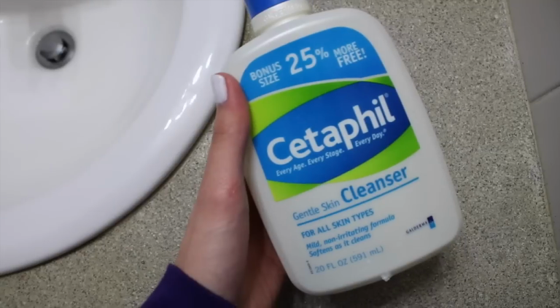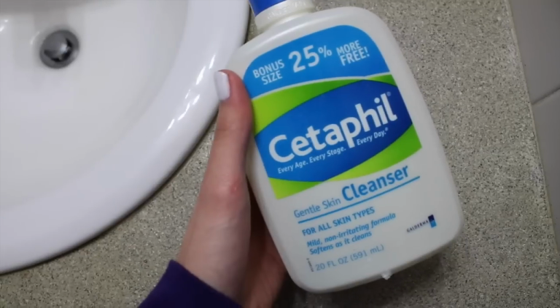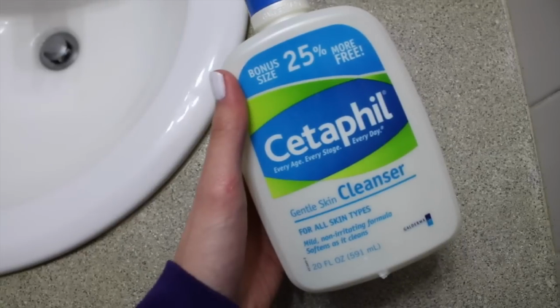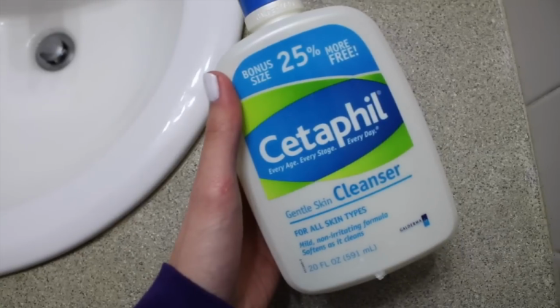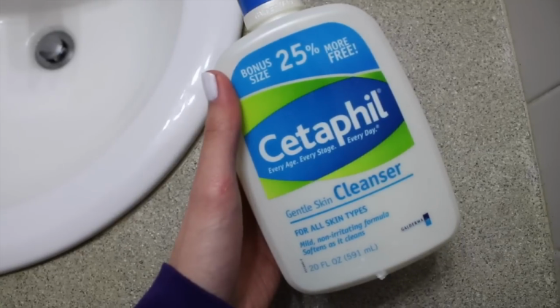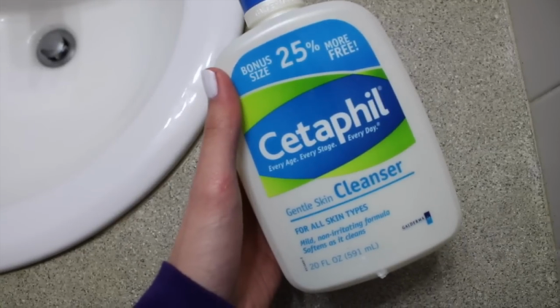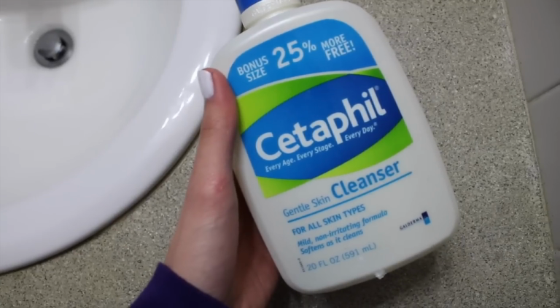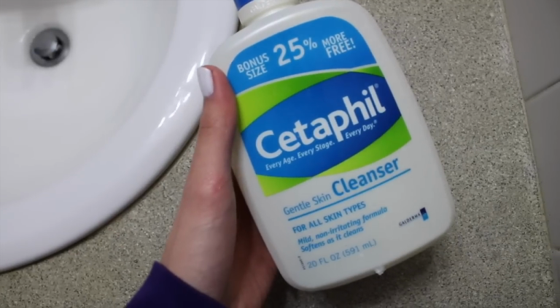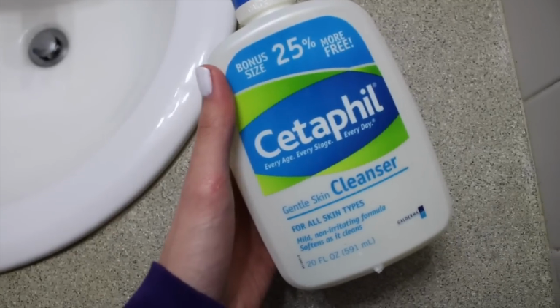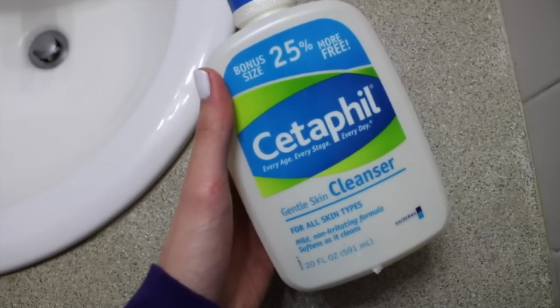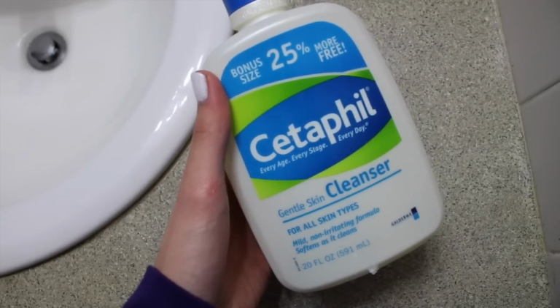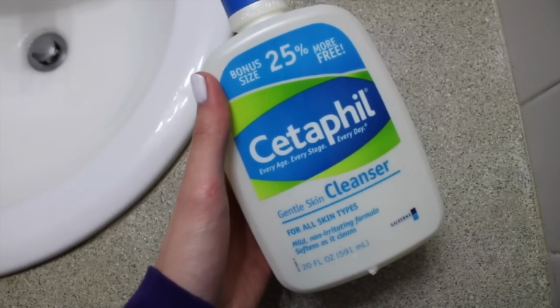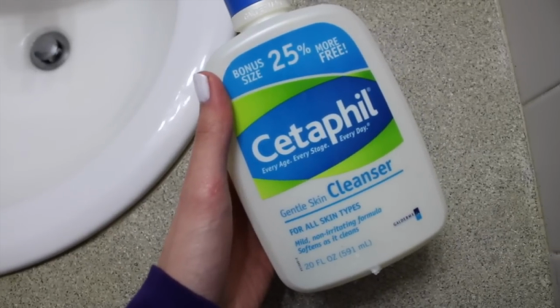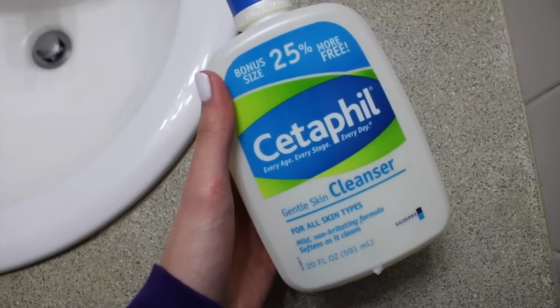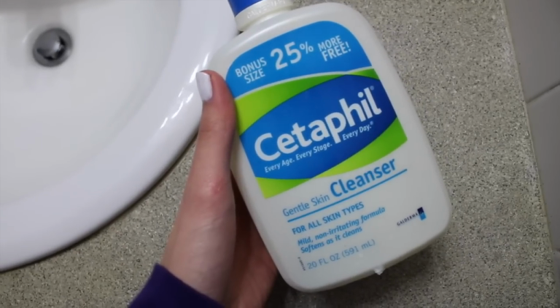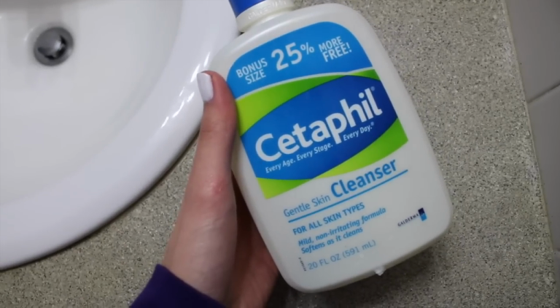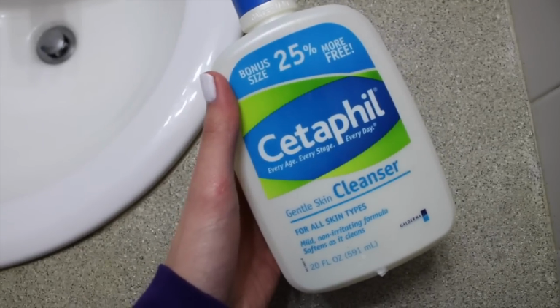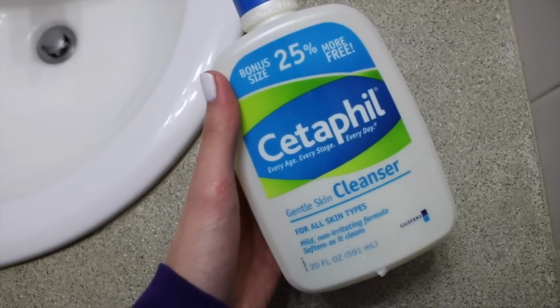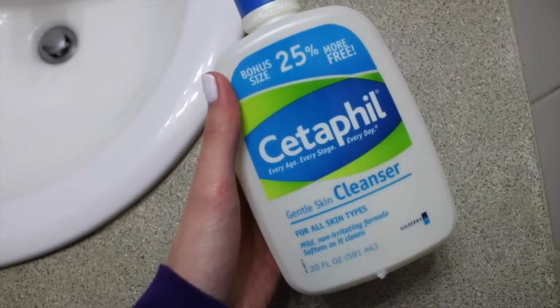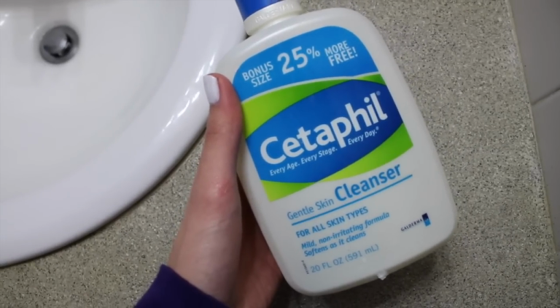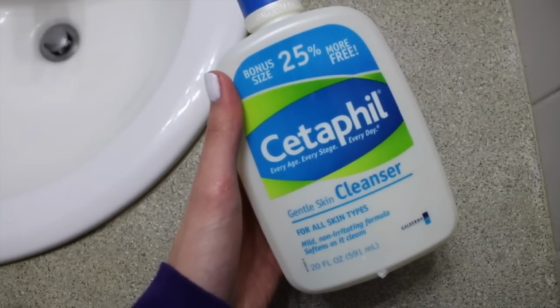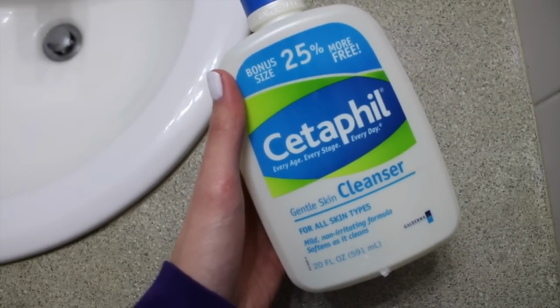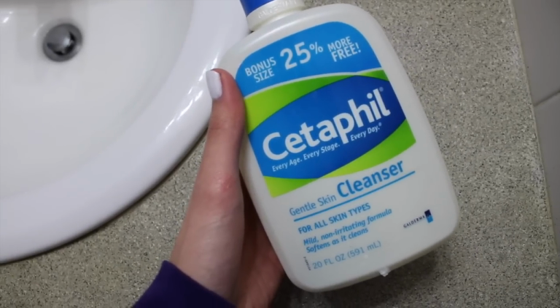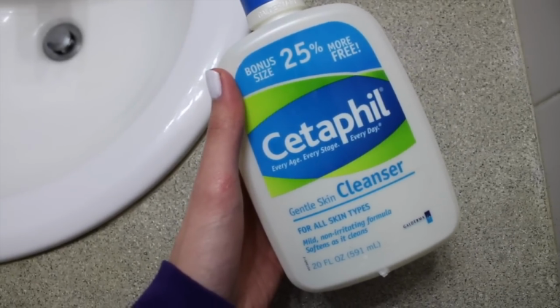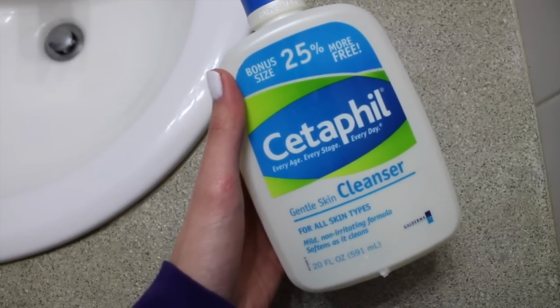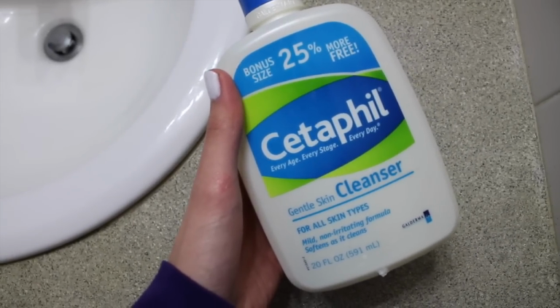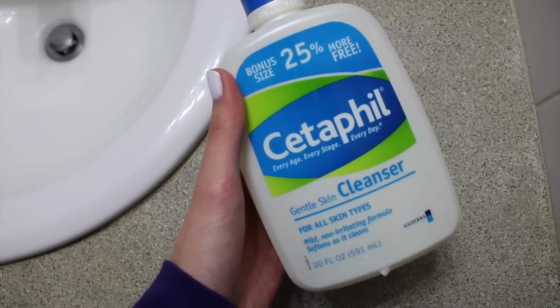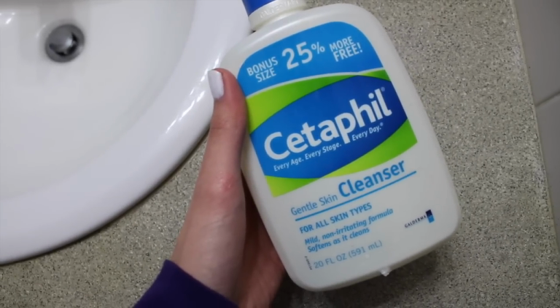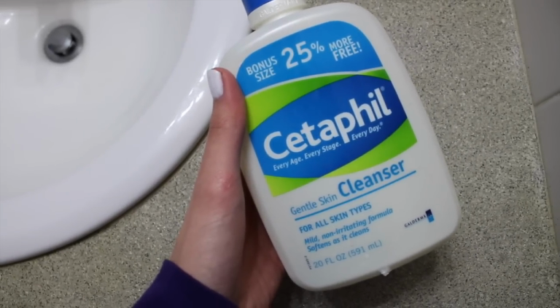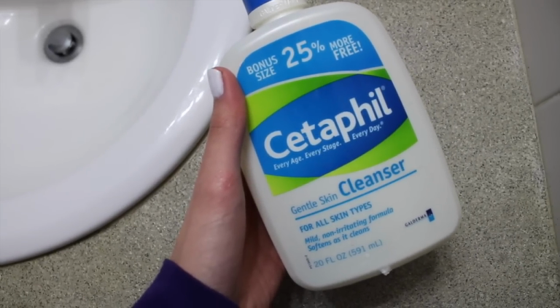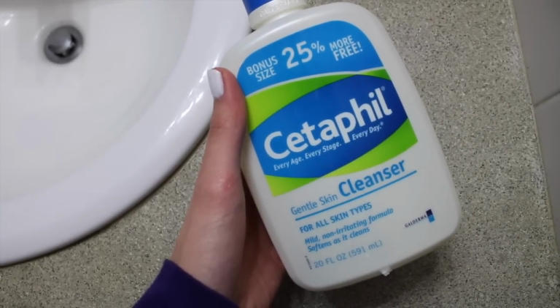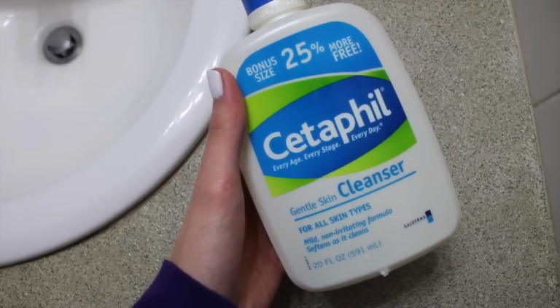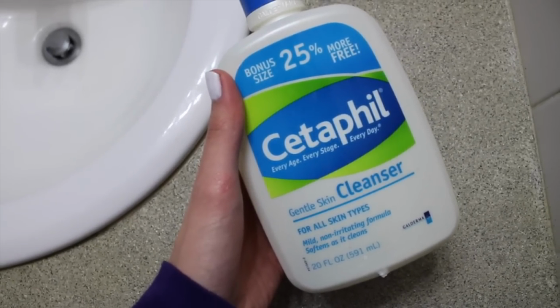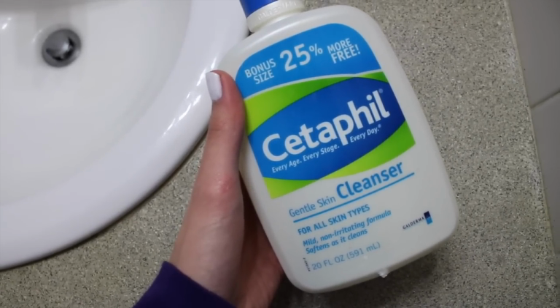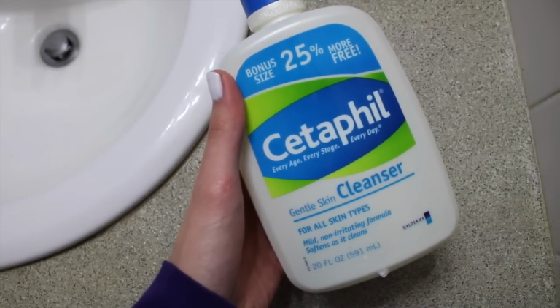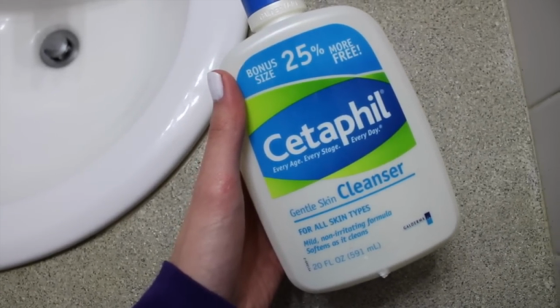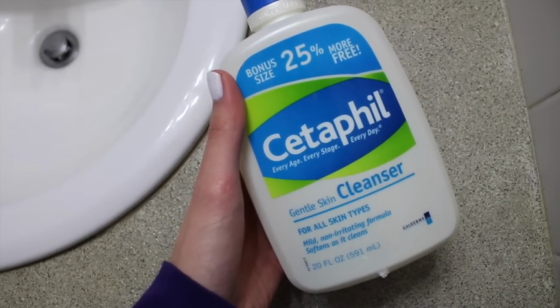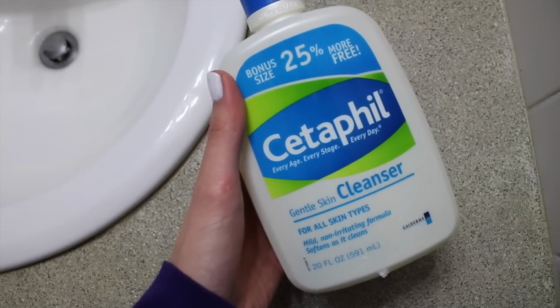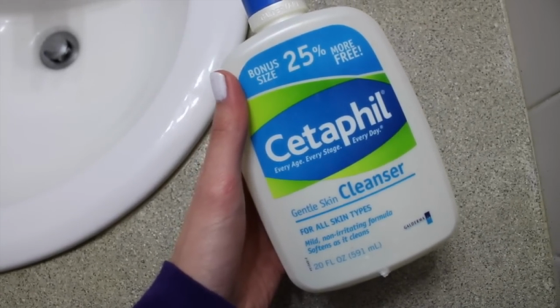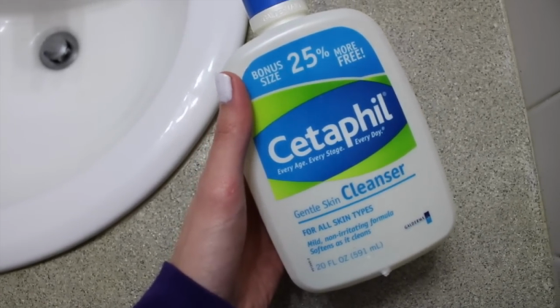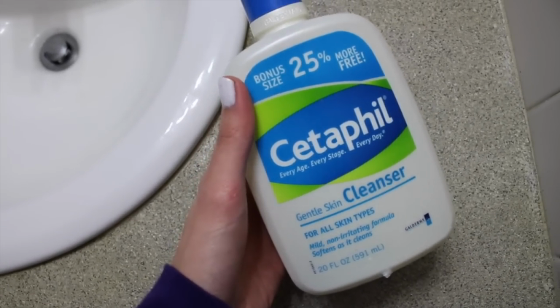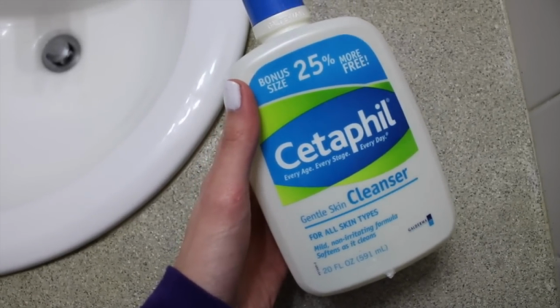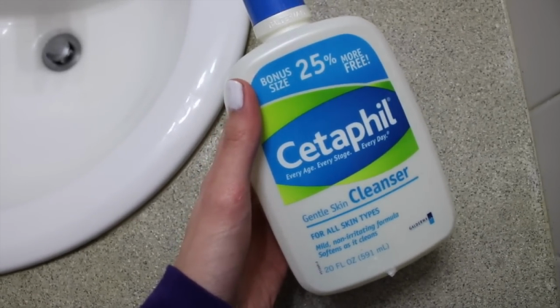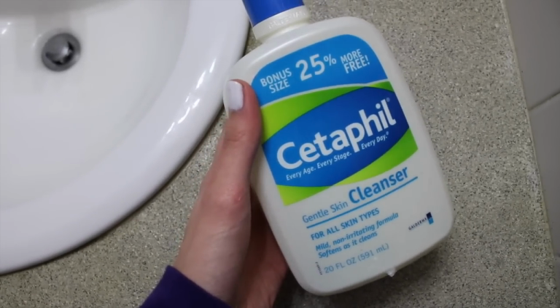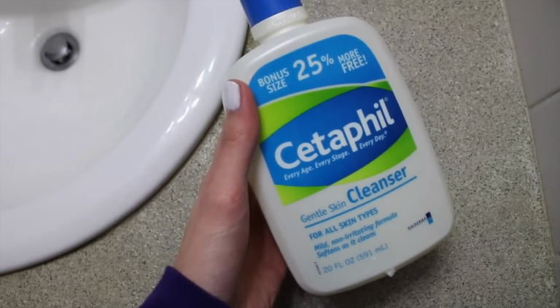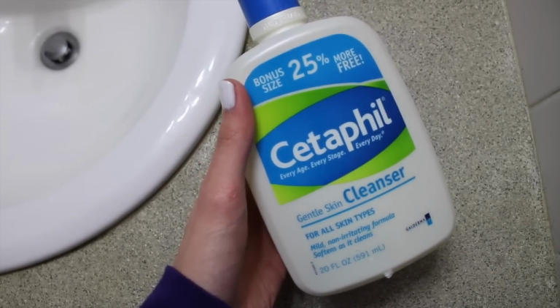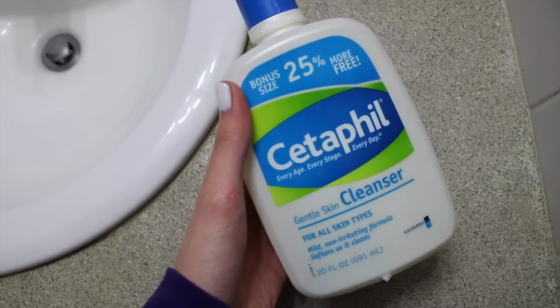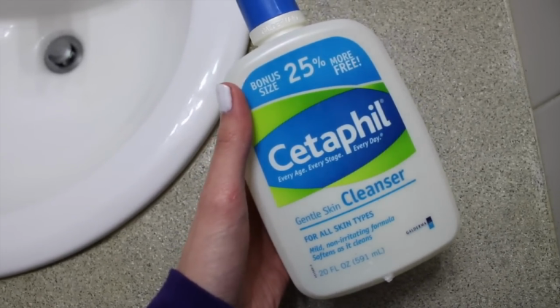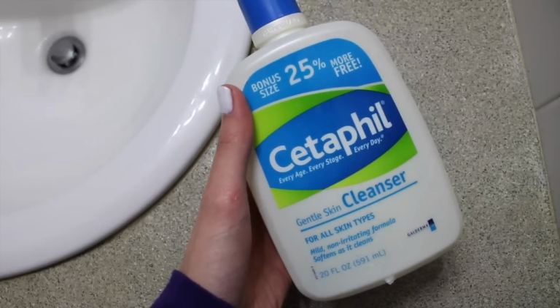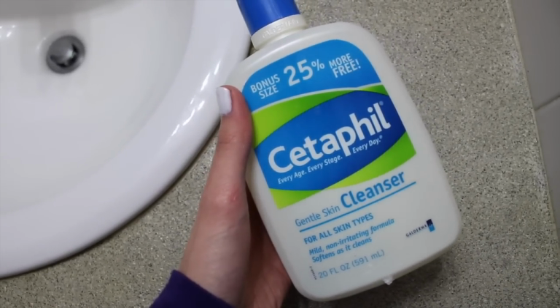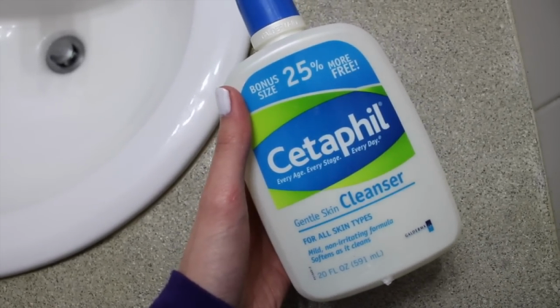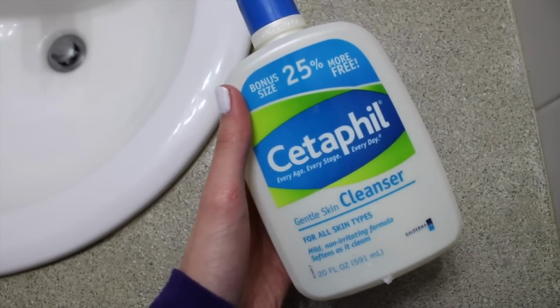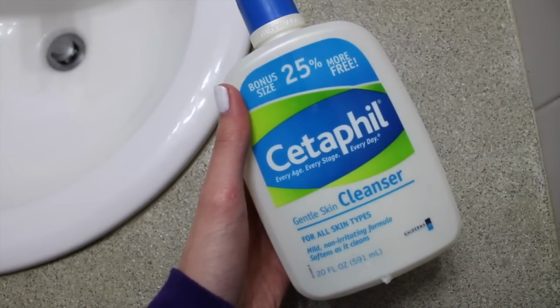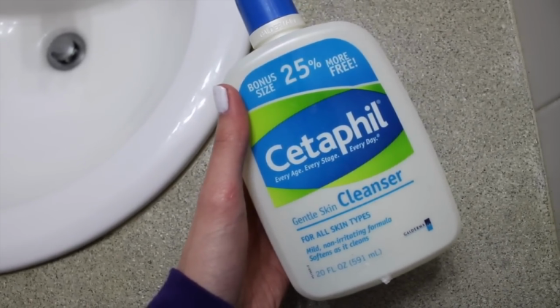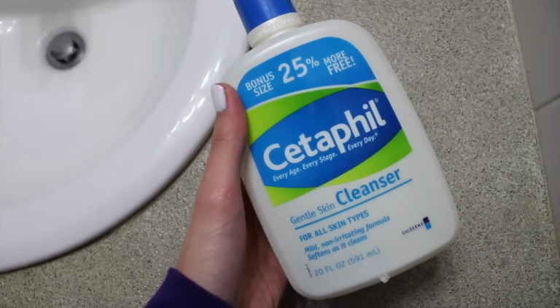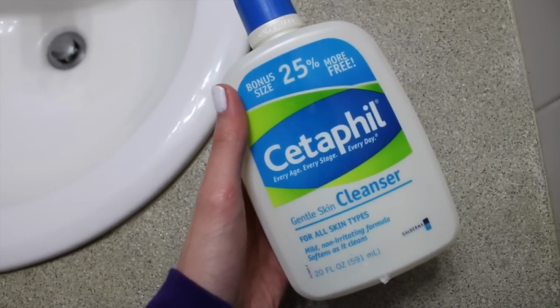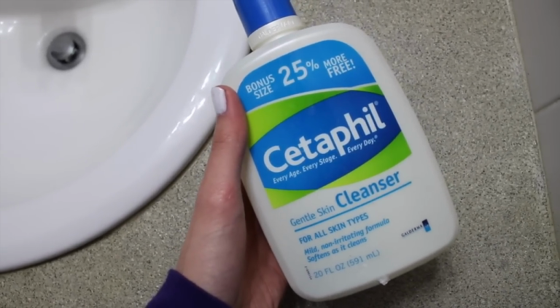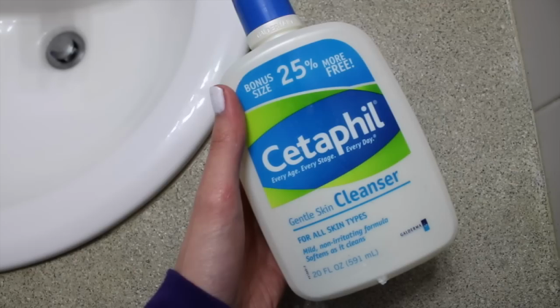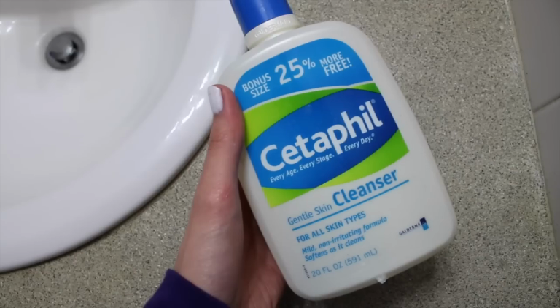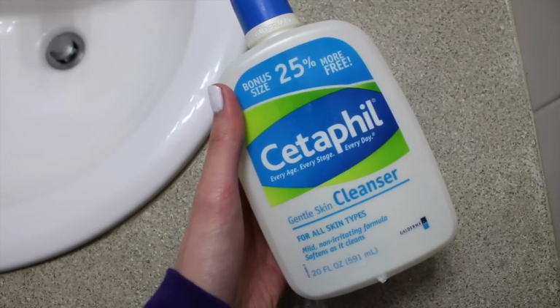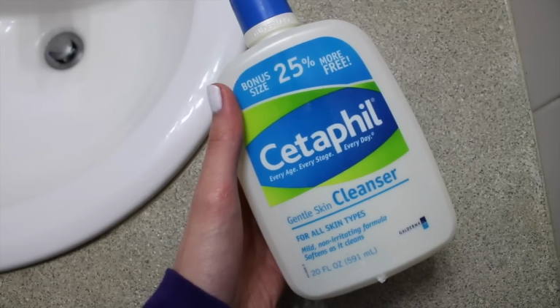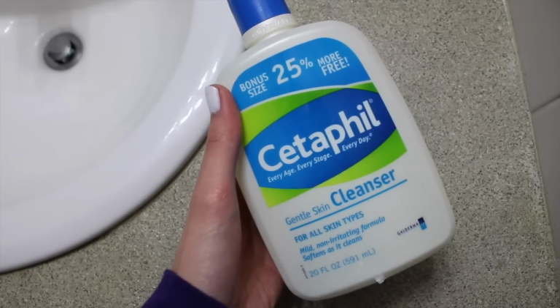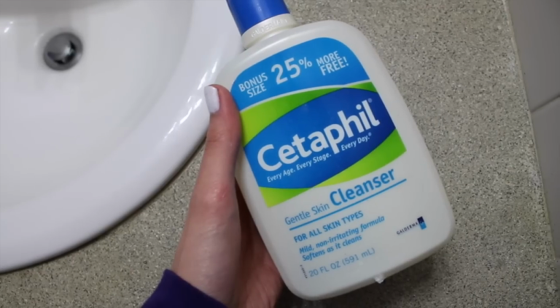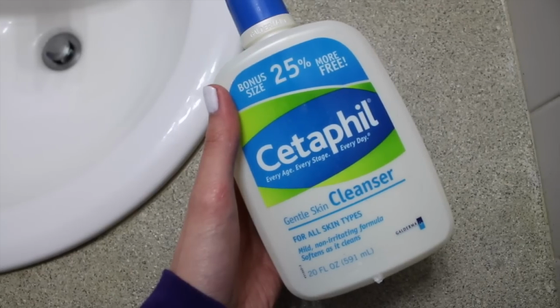After all that brushing and scrubbing, I wash my face using Stetafel, and this is the non-soapy kind of Stetafel.